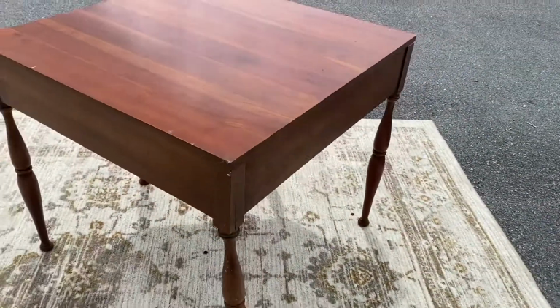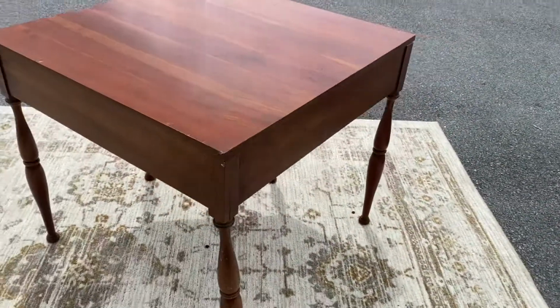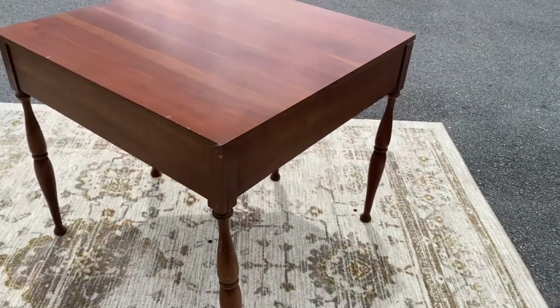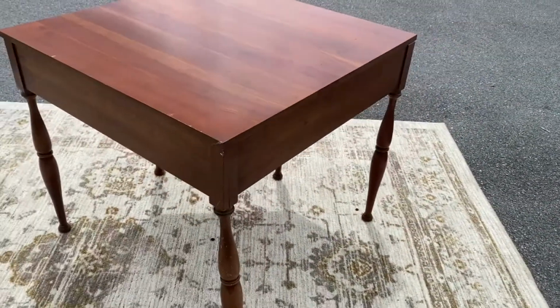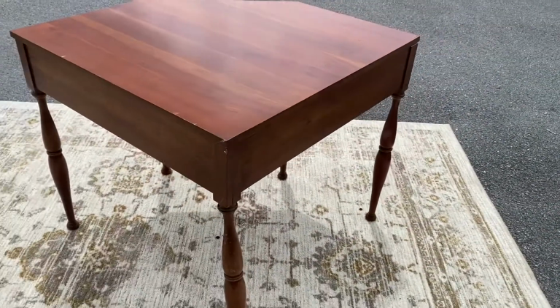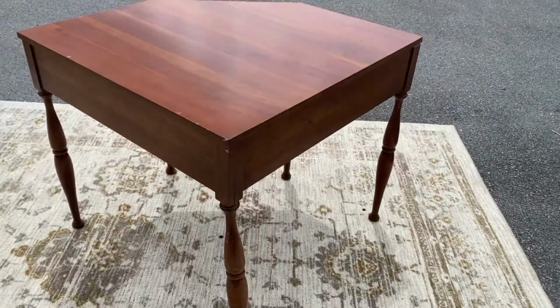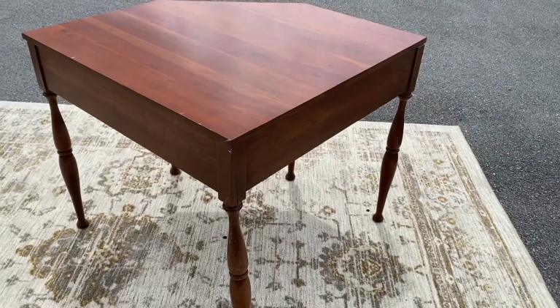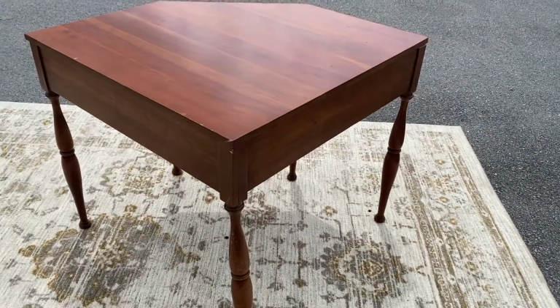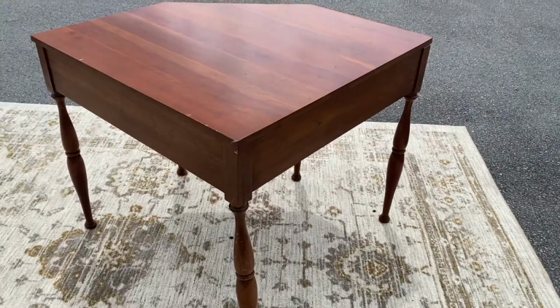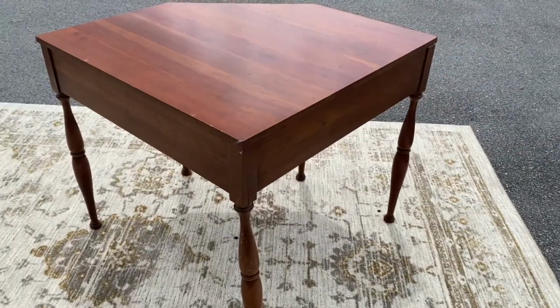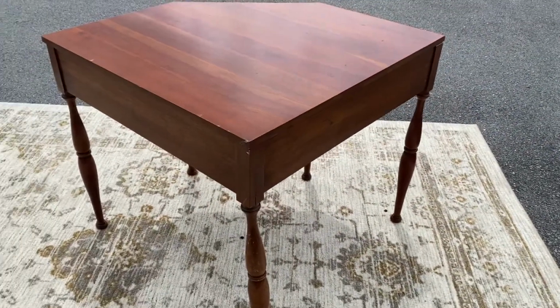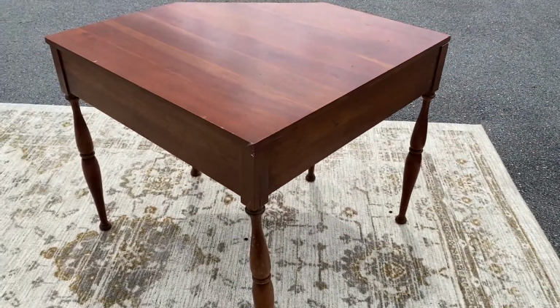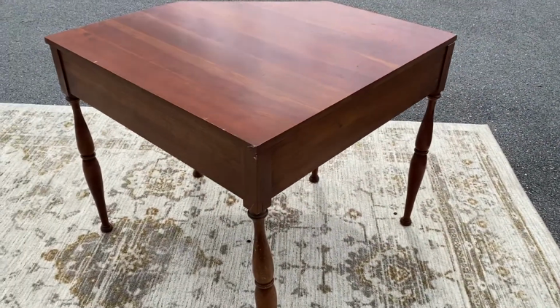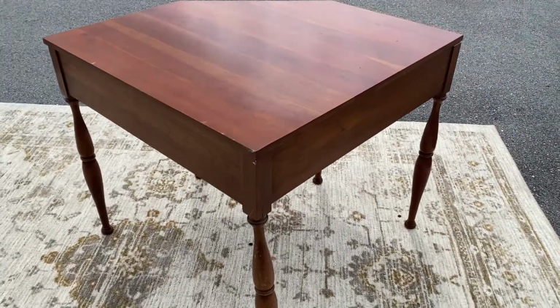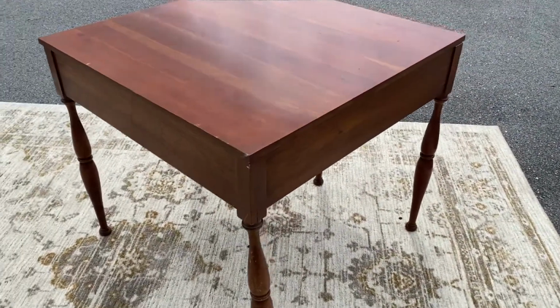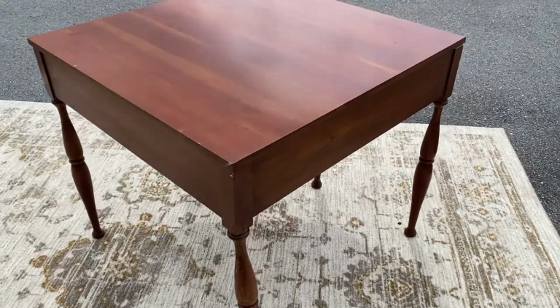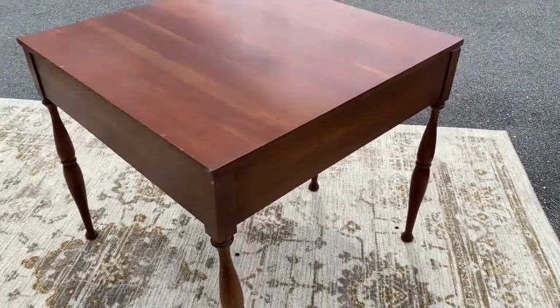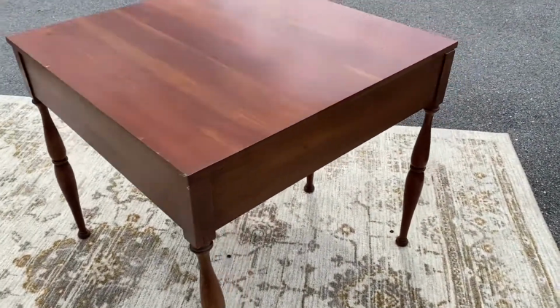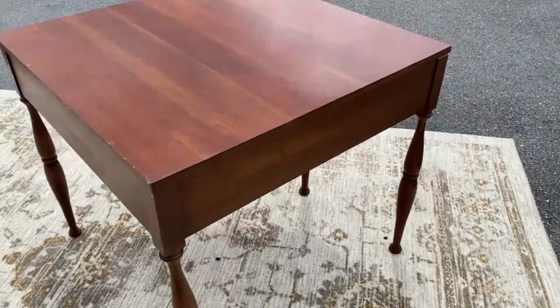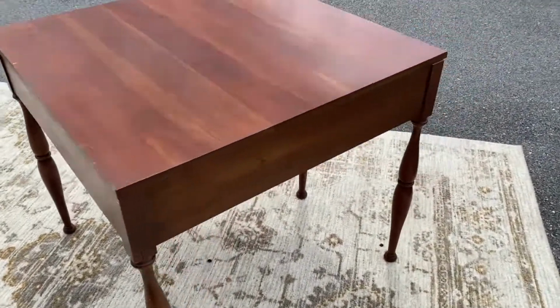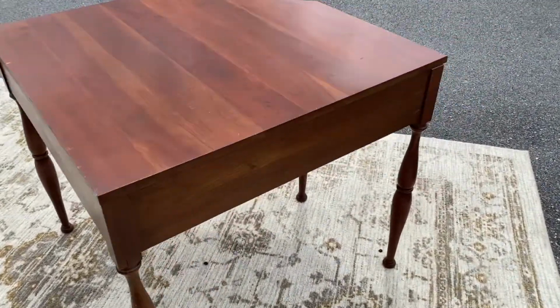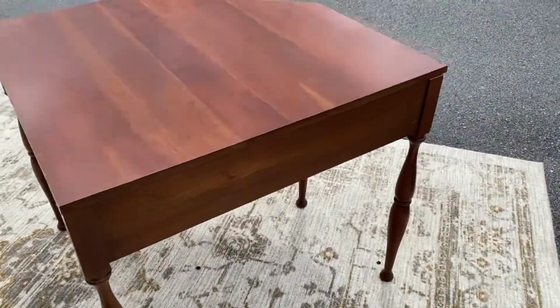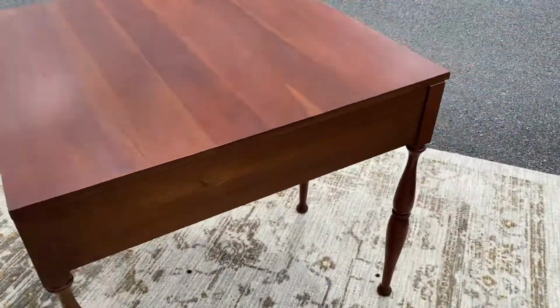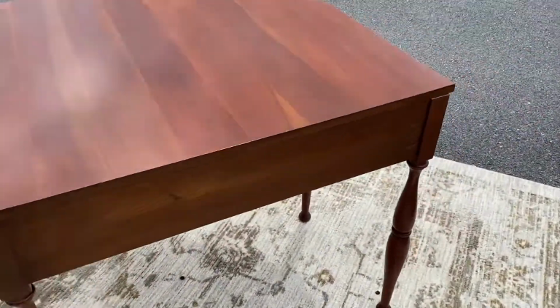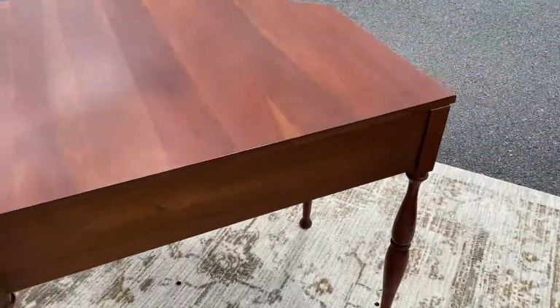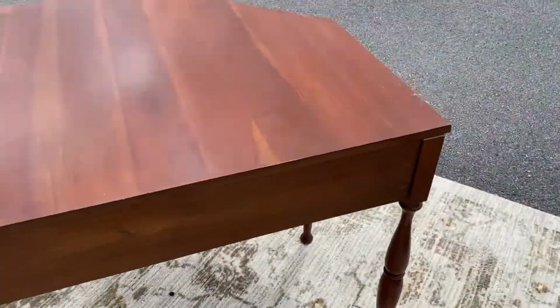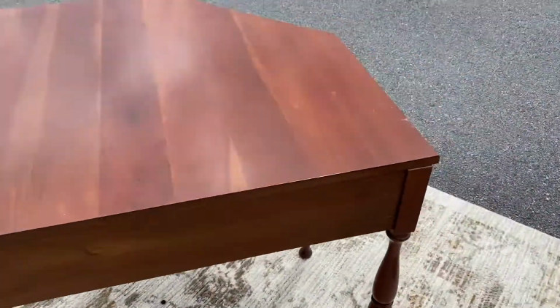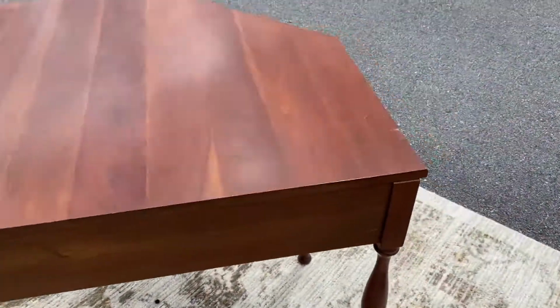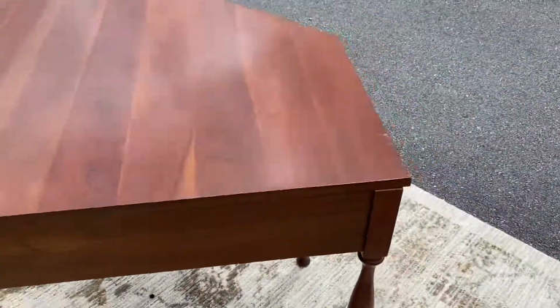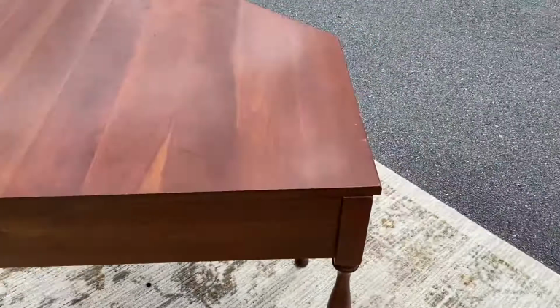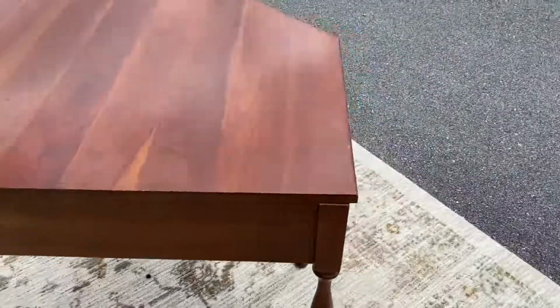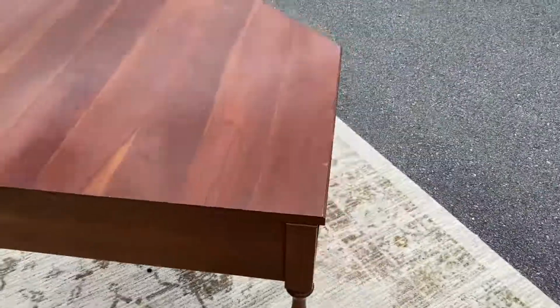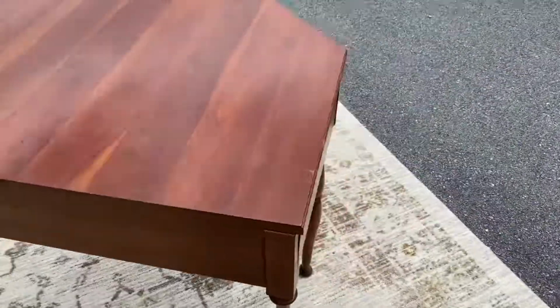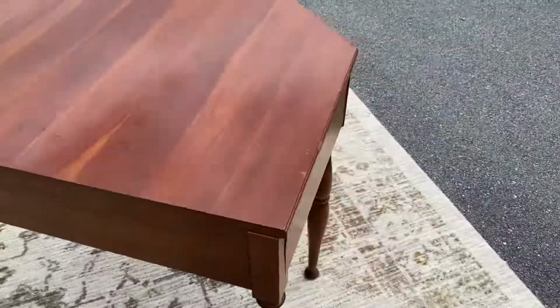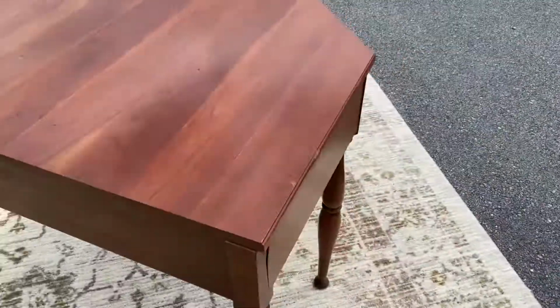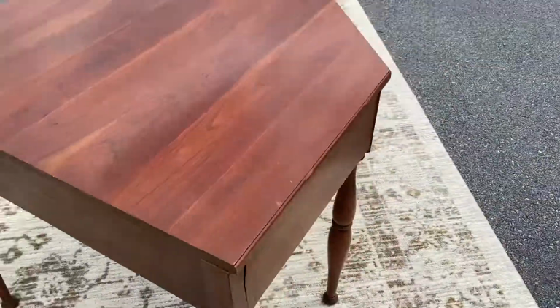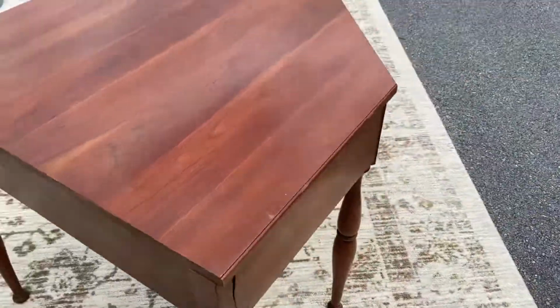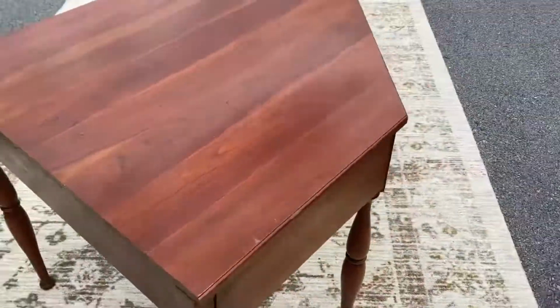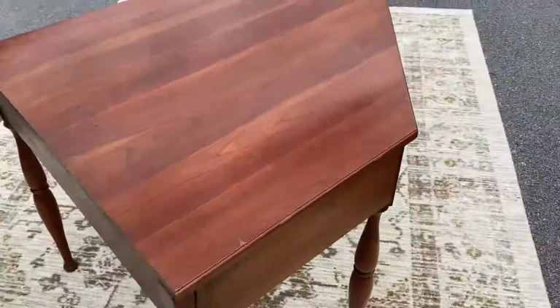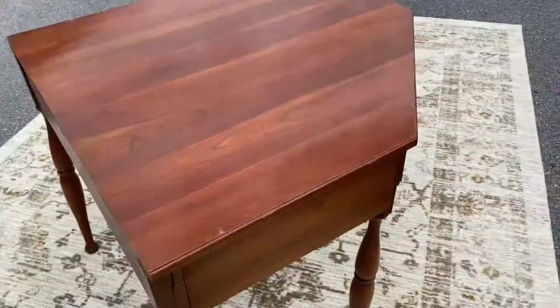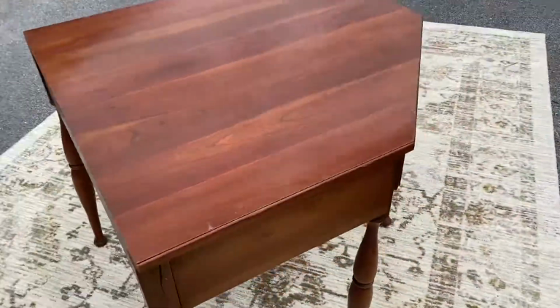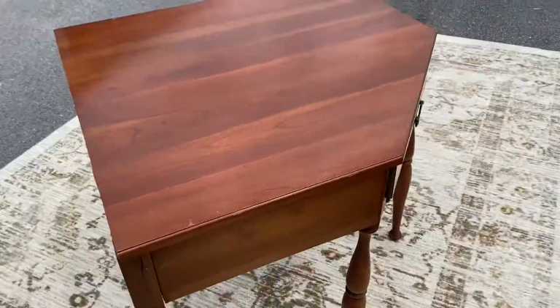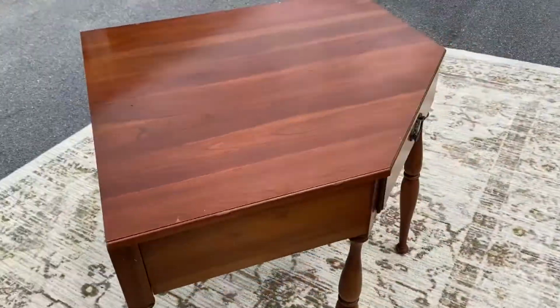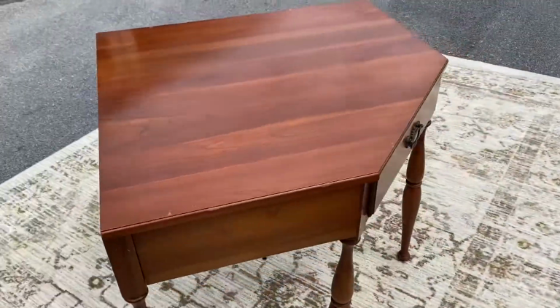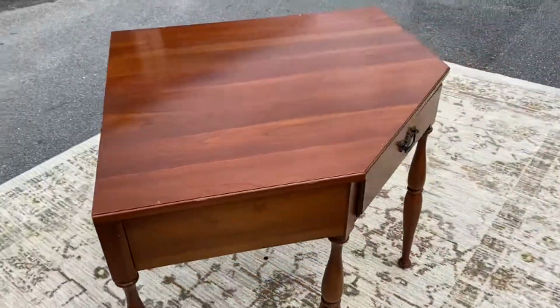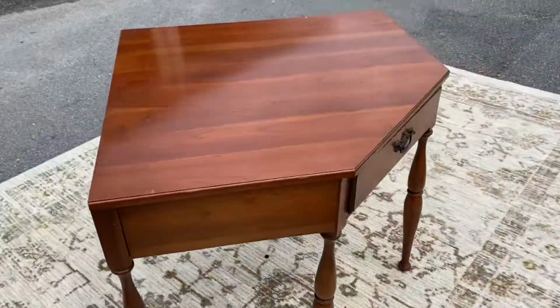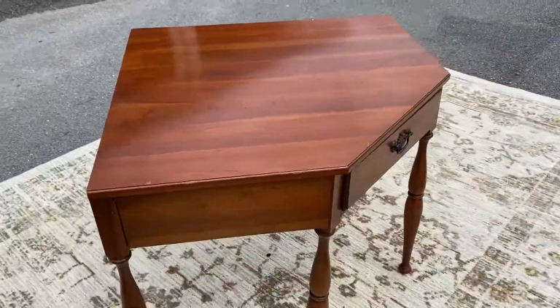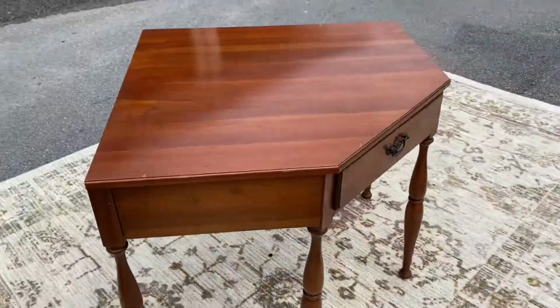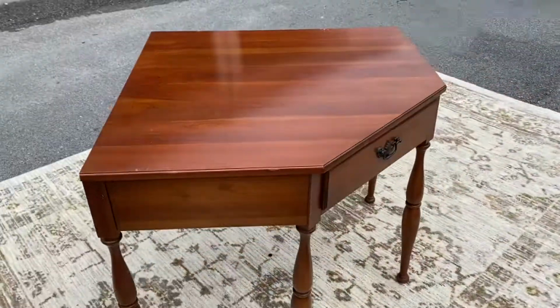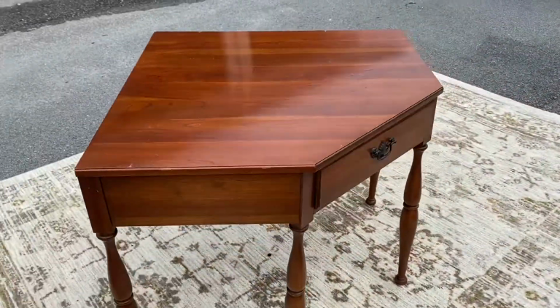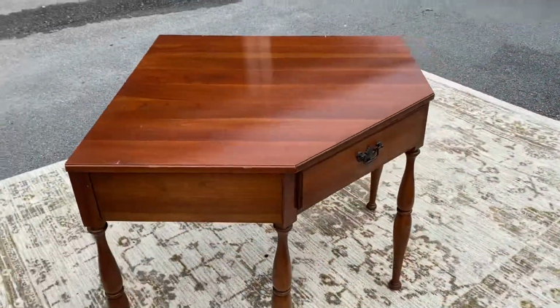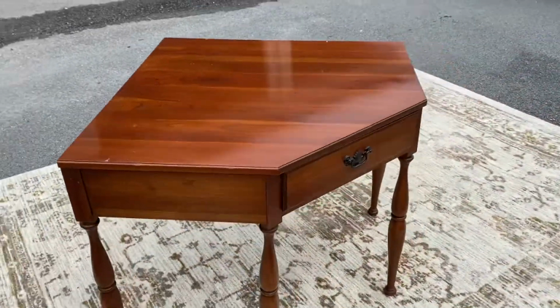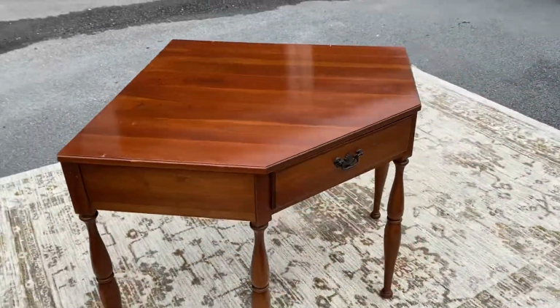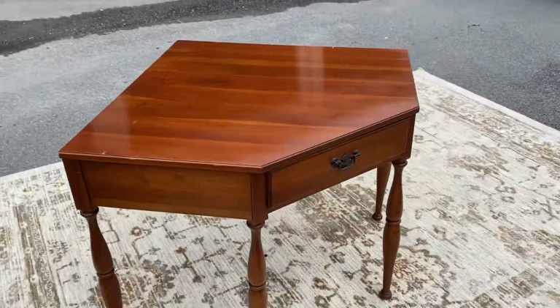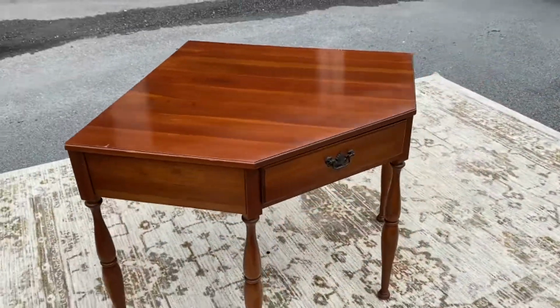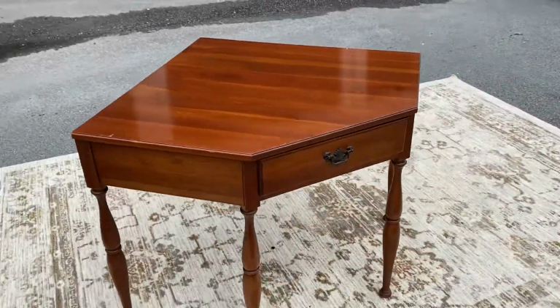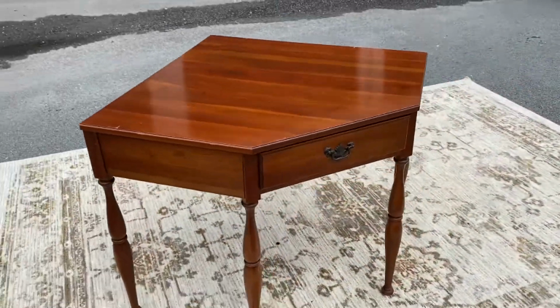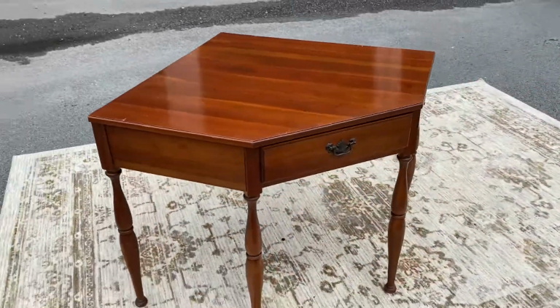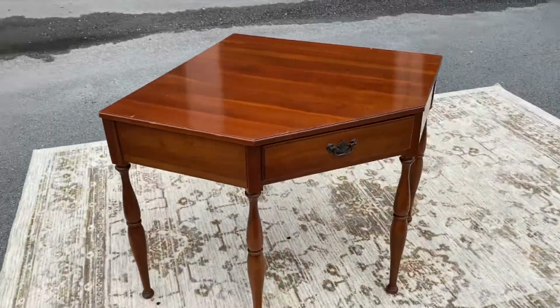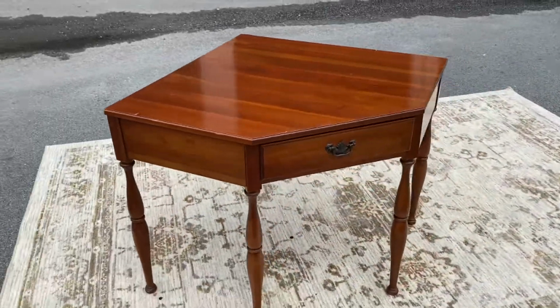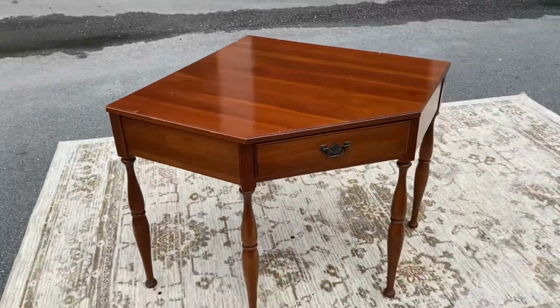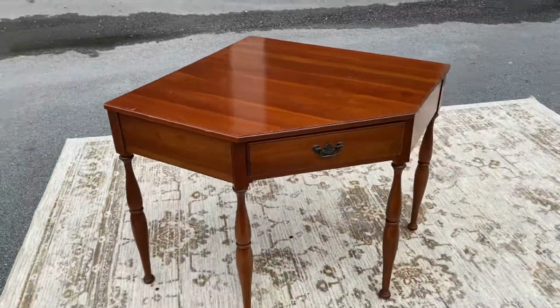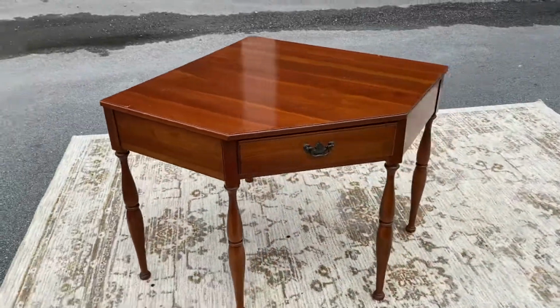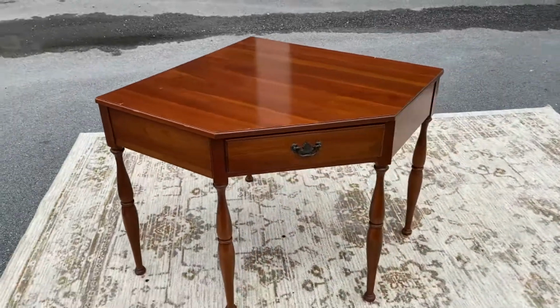These are cool — if you've got the room and the space for it, a corner desk can come in handy sometimes.